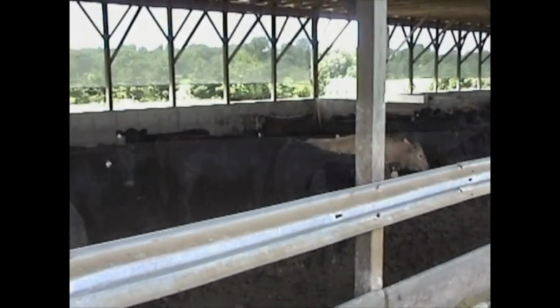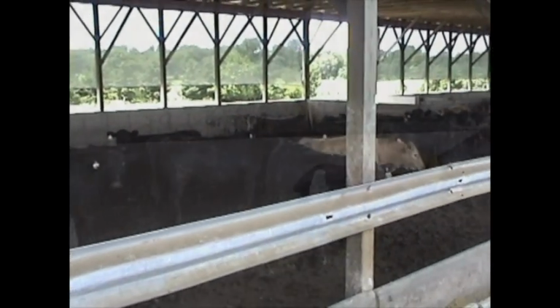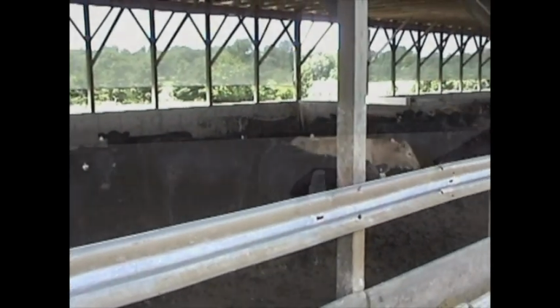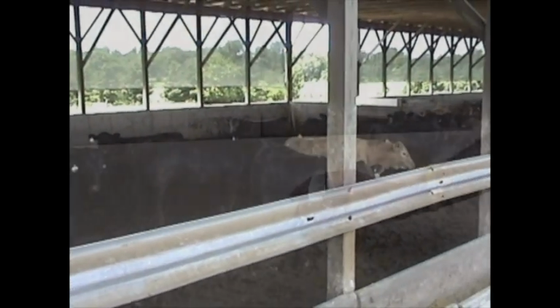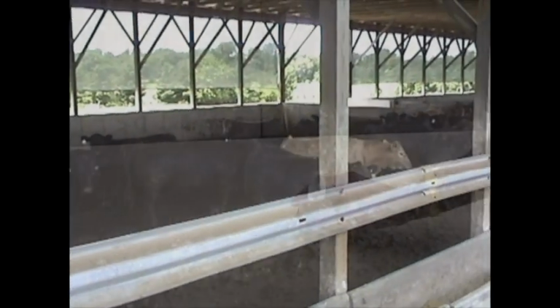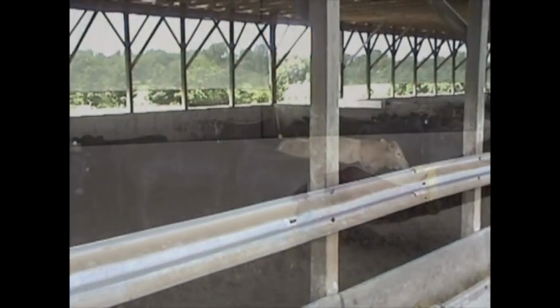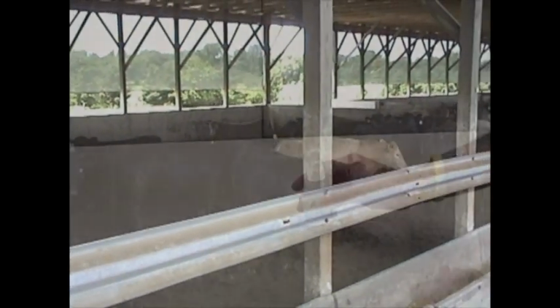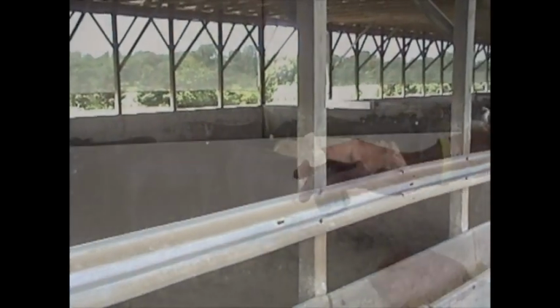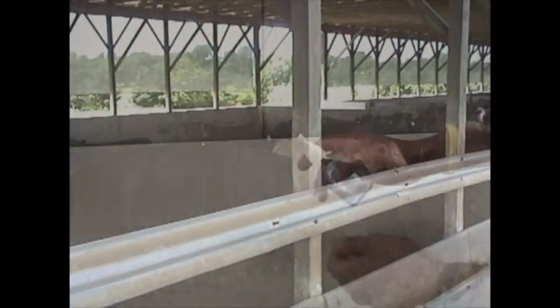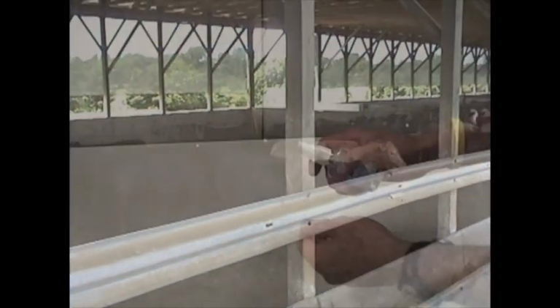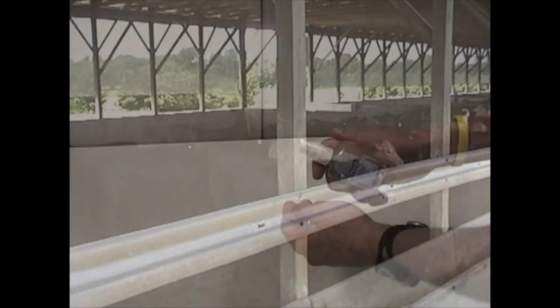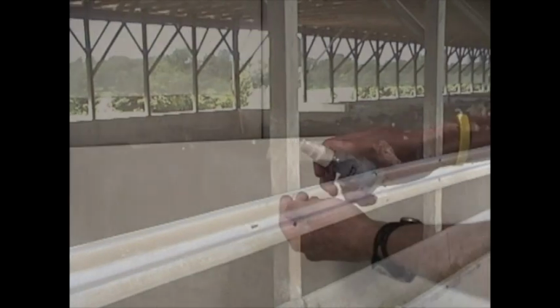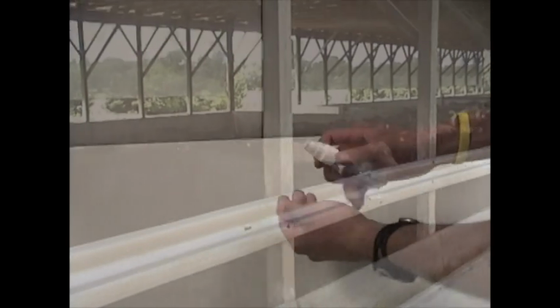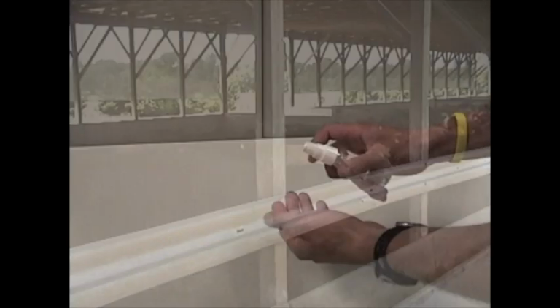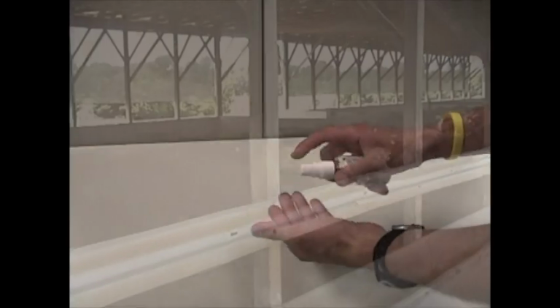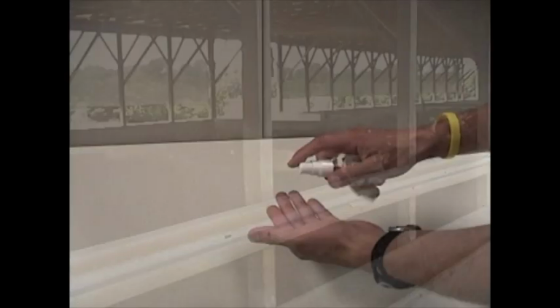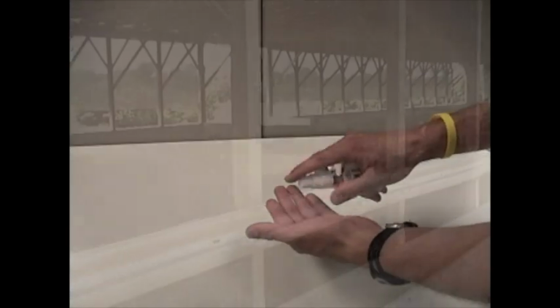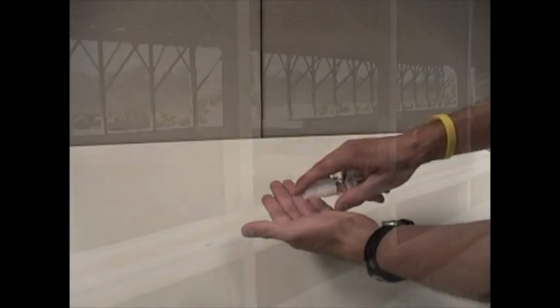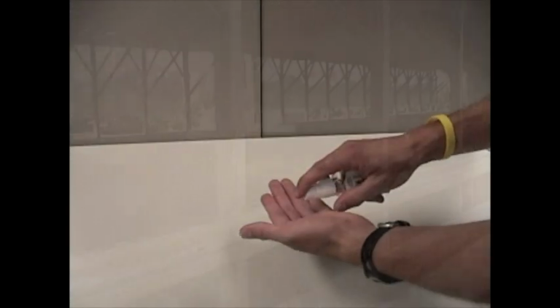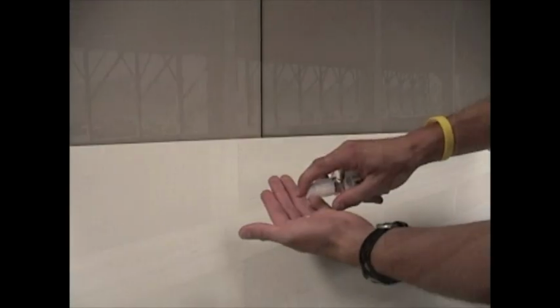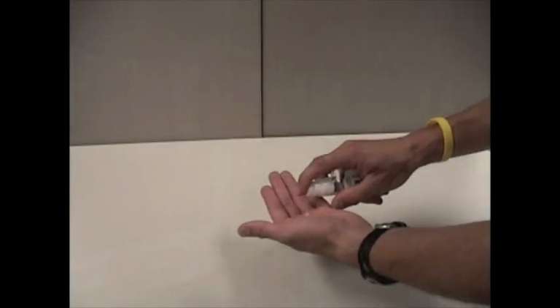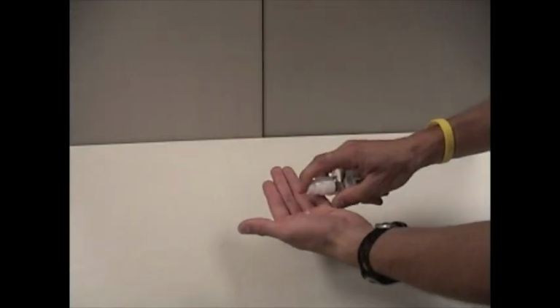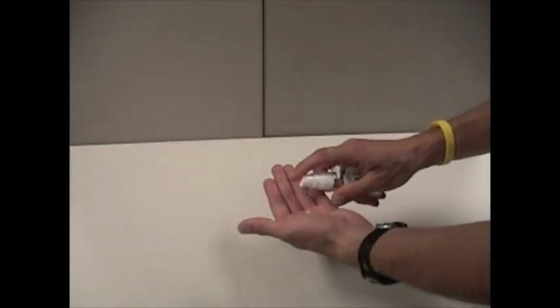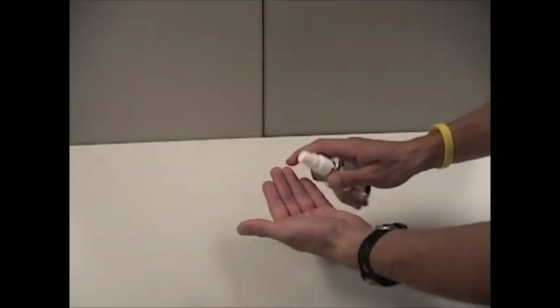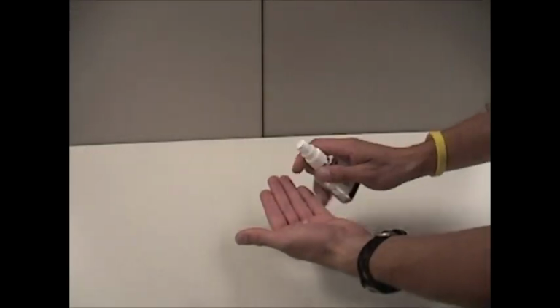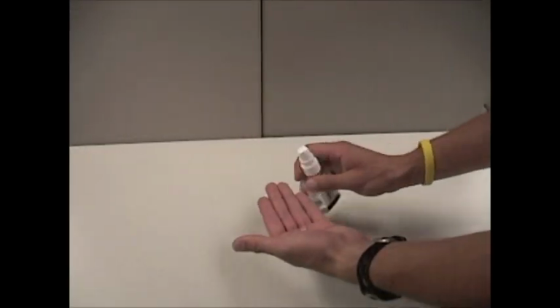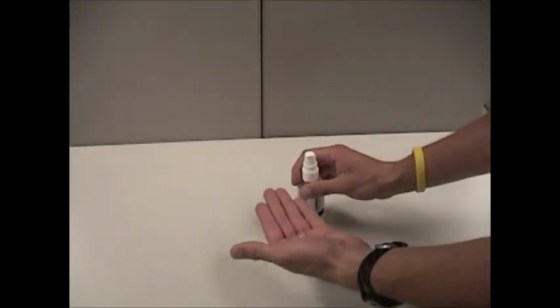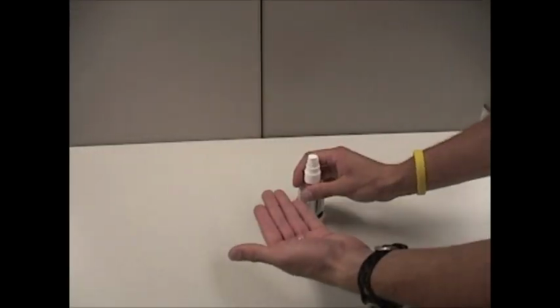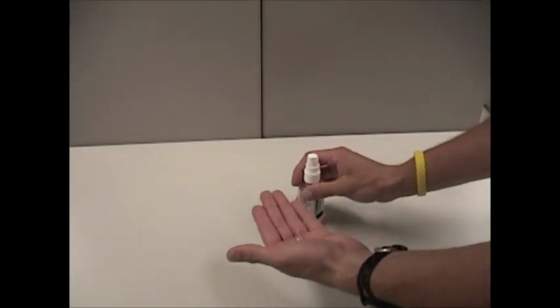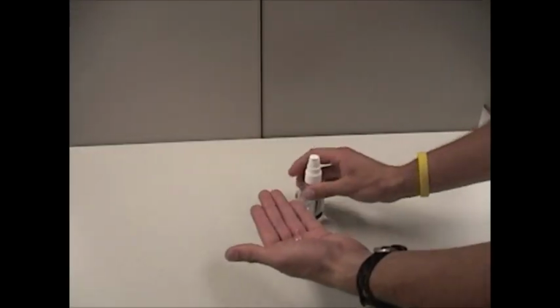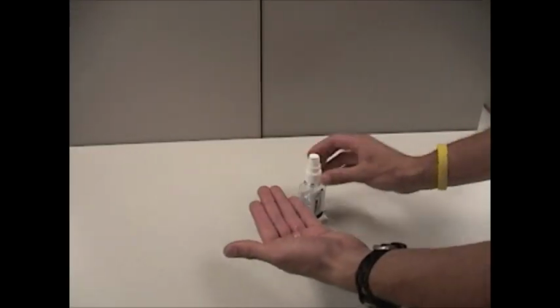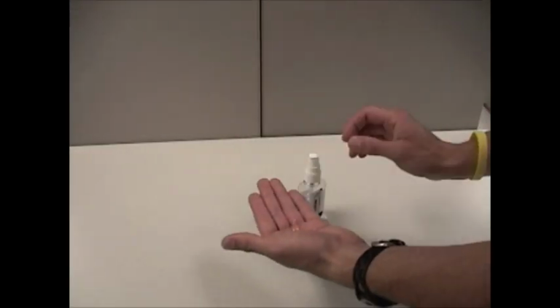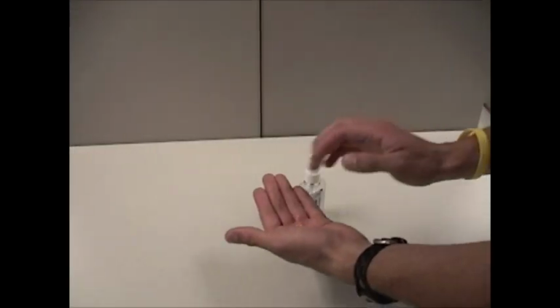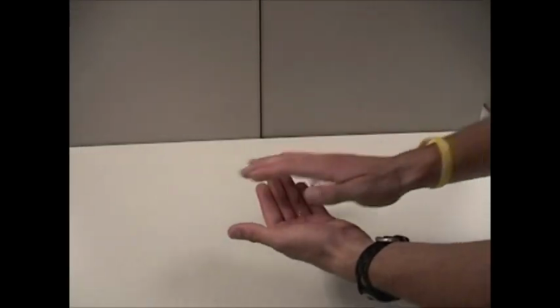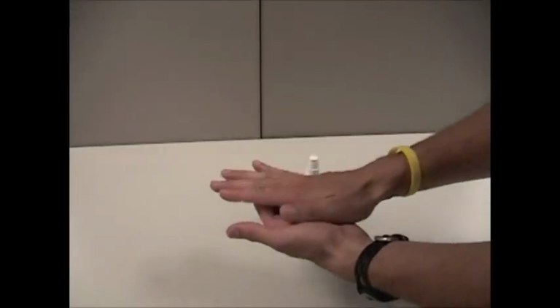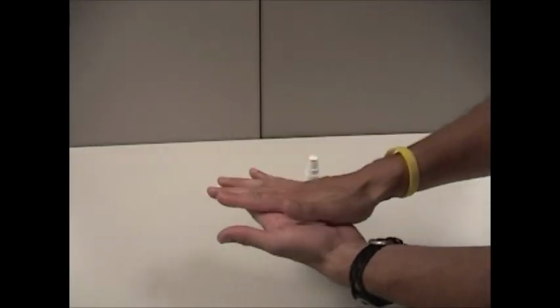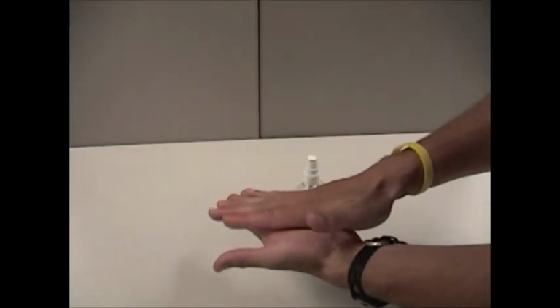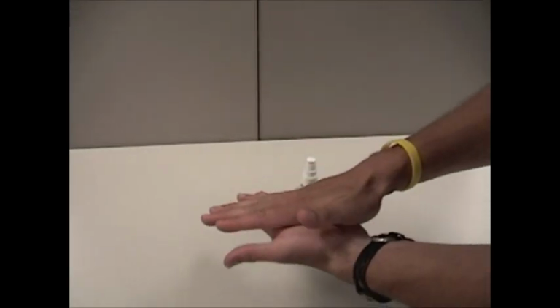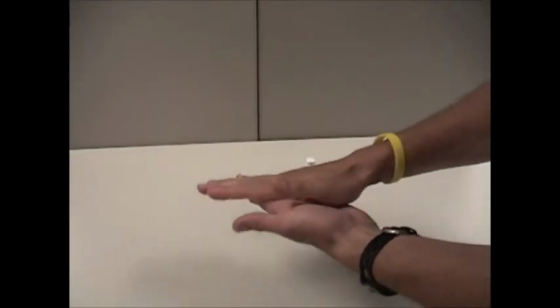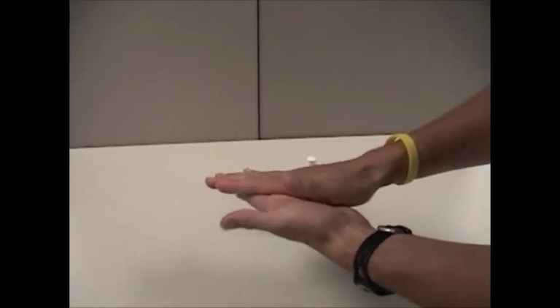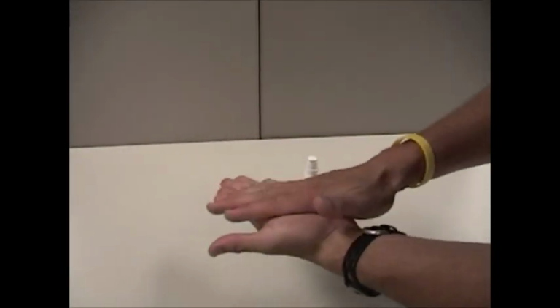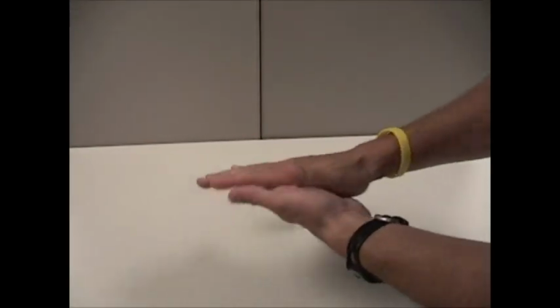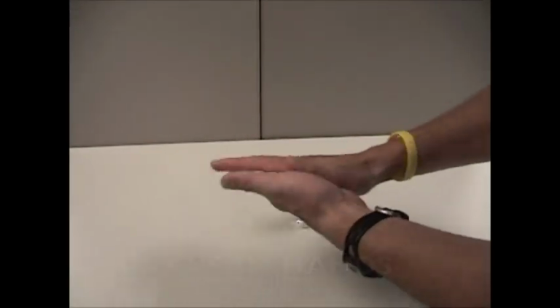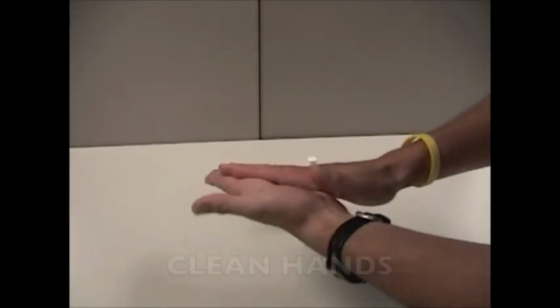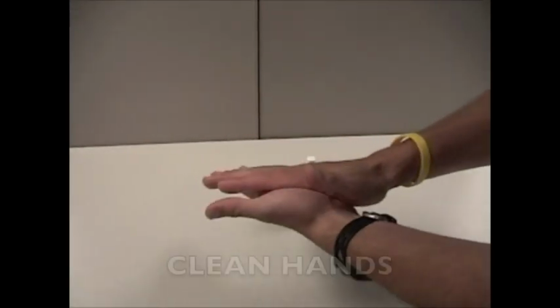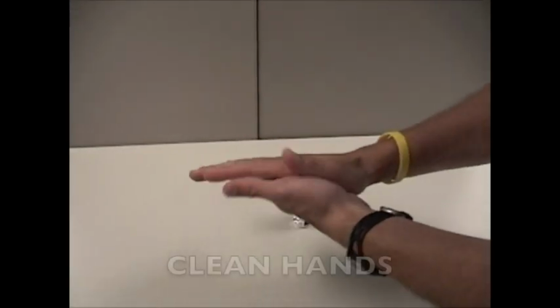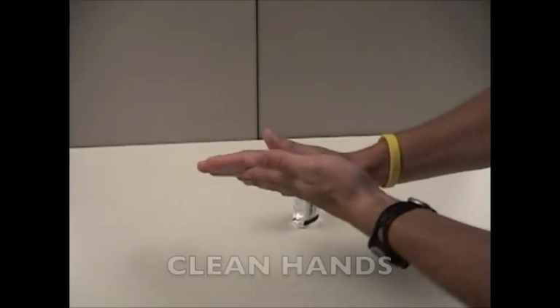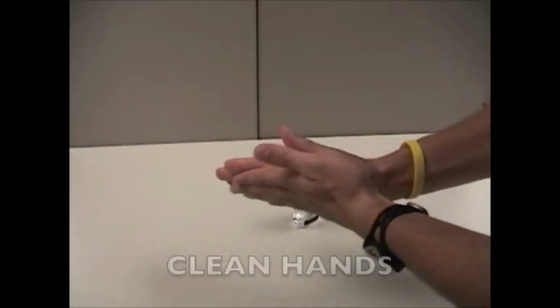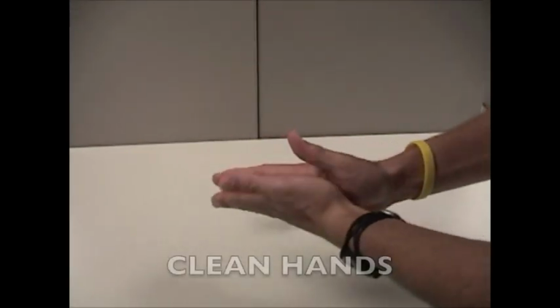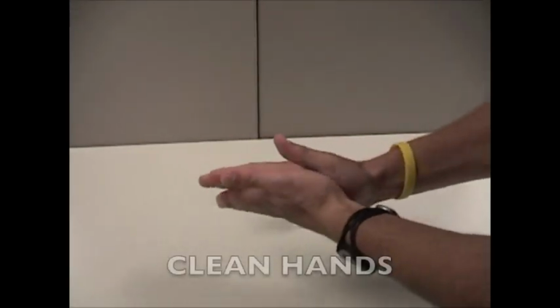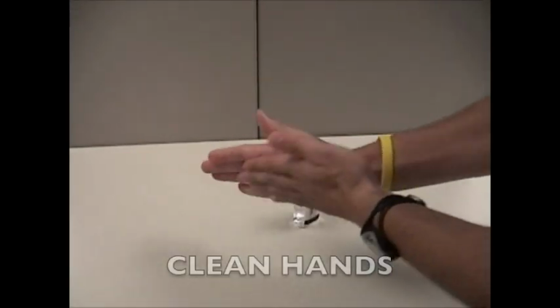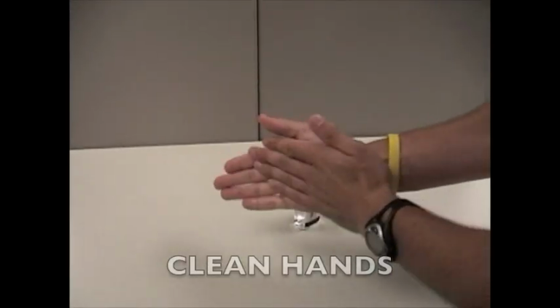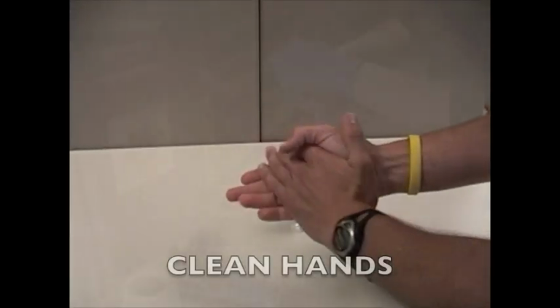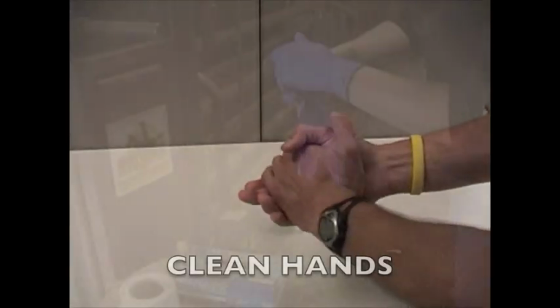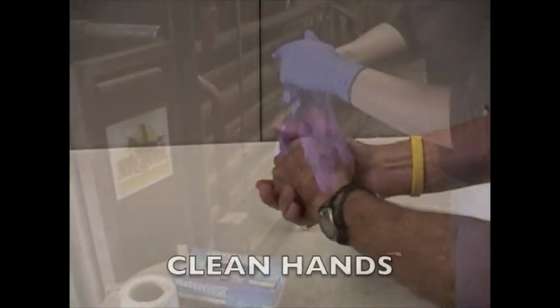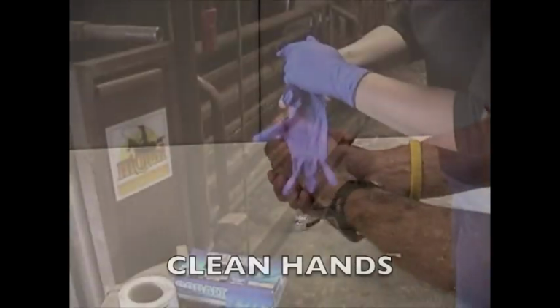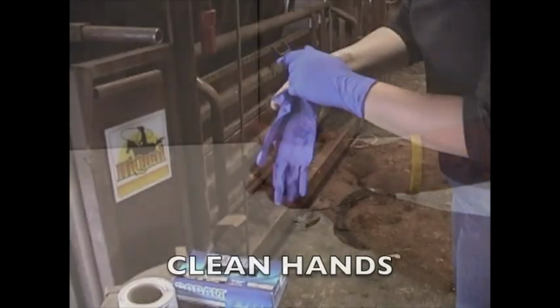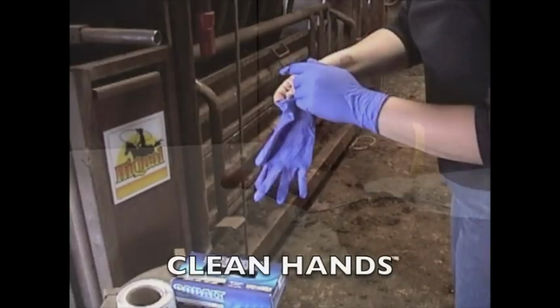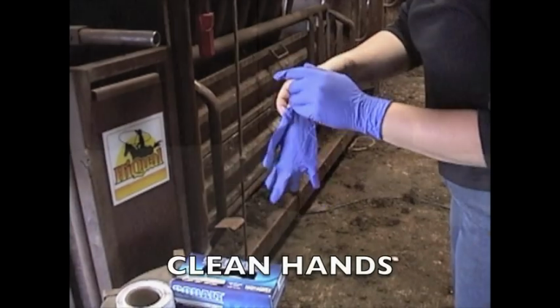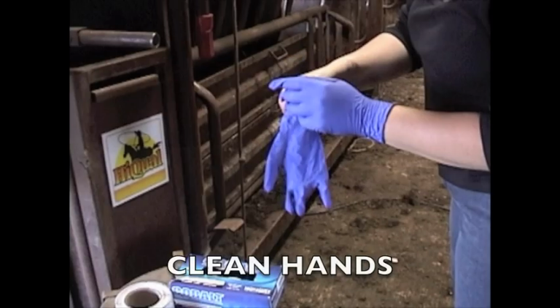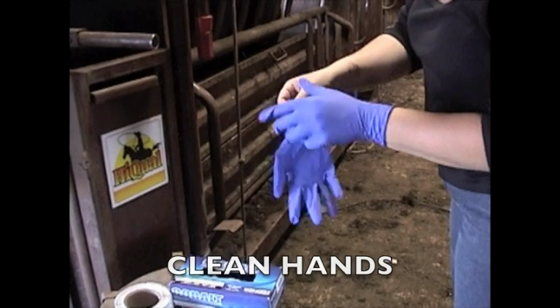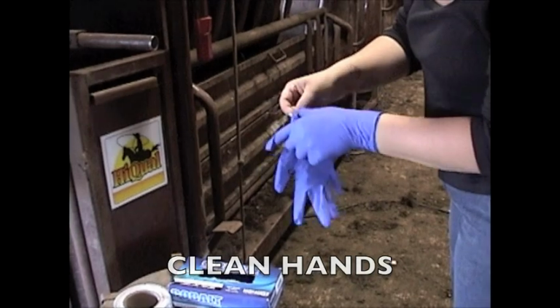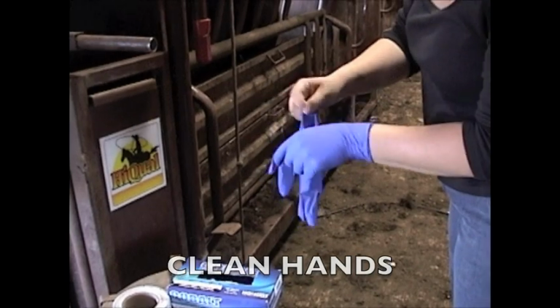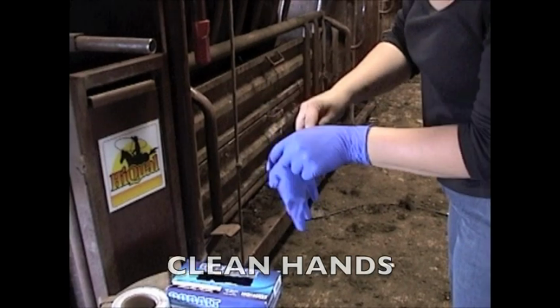Make sure, before you begin, to always wash your hands or use clean gloves or pliers to eliminate the chances of cross-contamination.